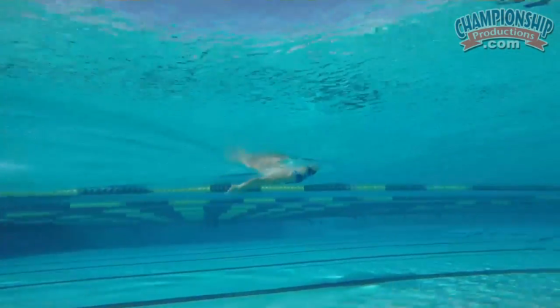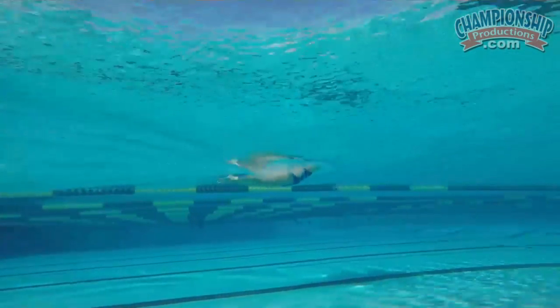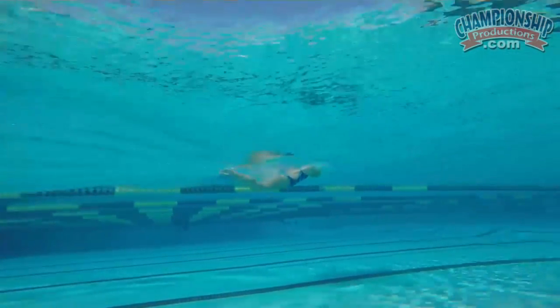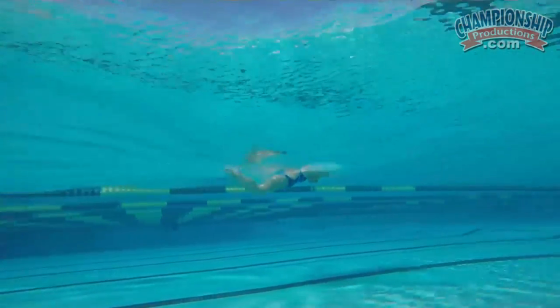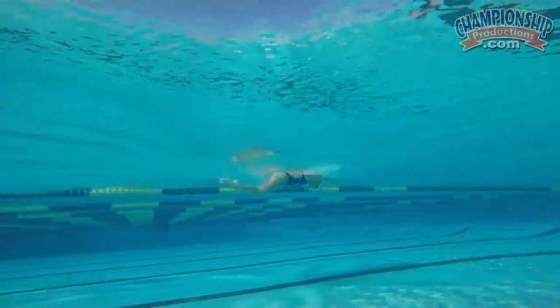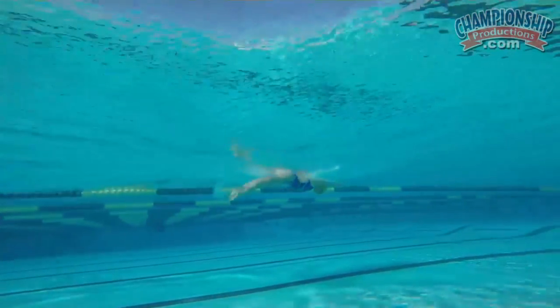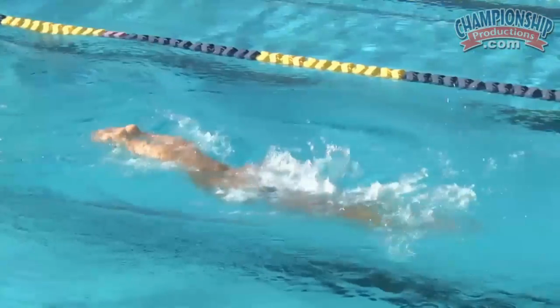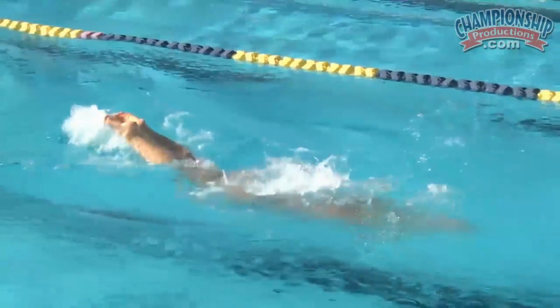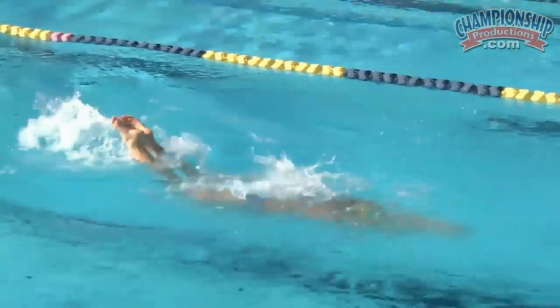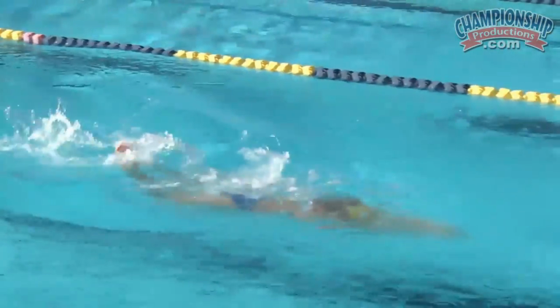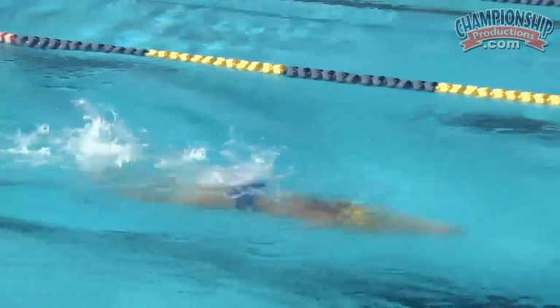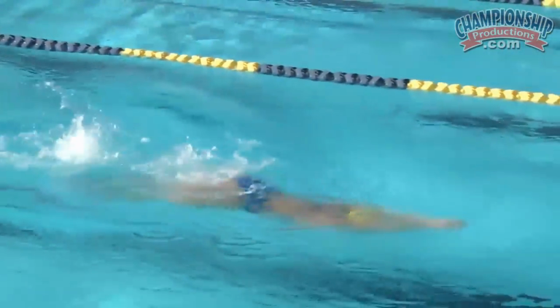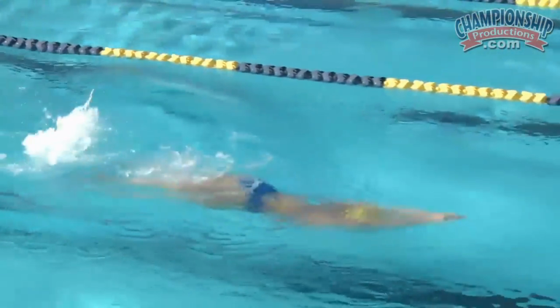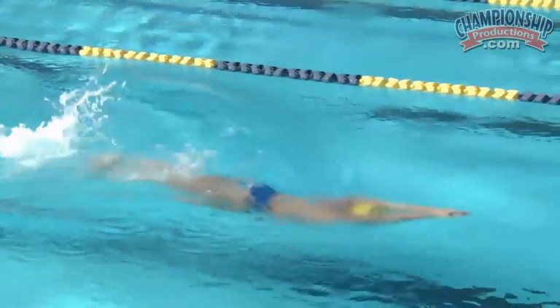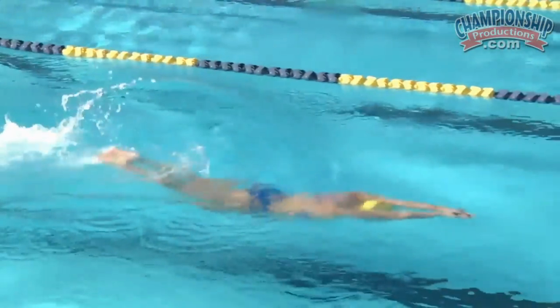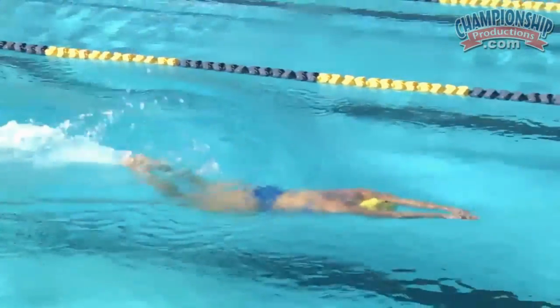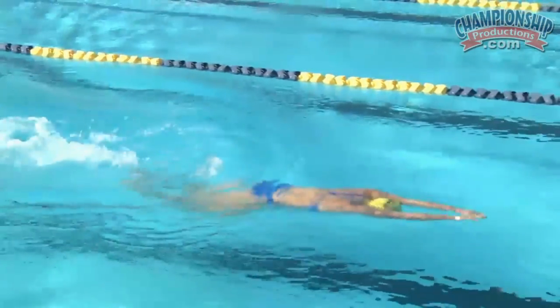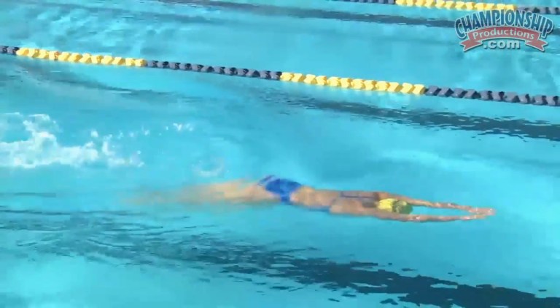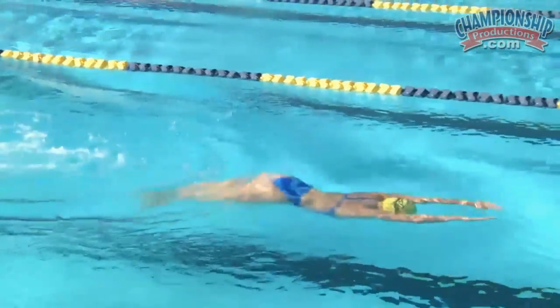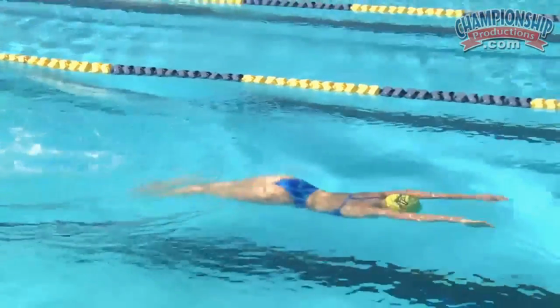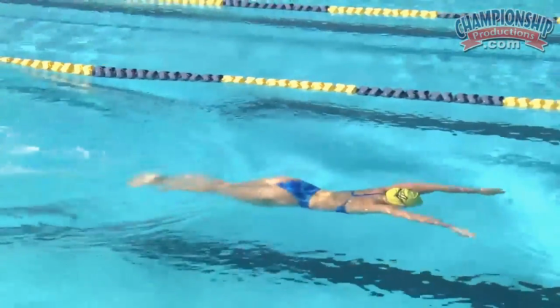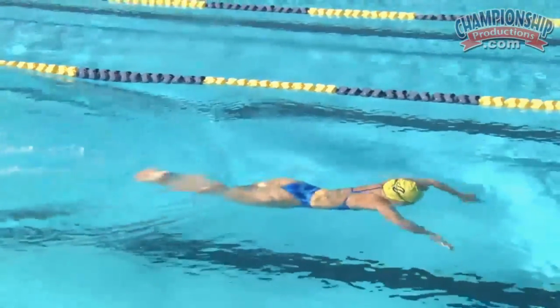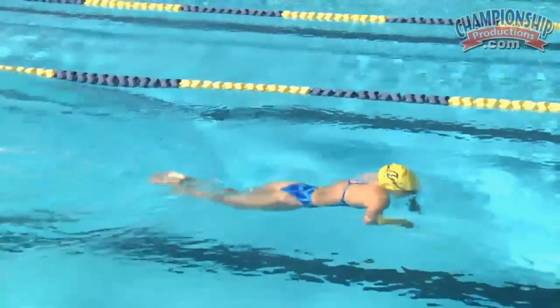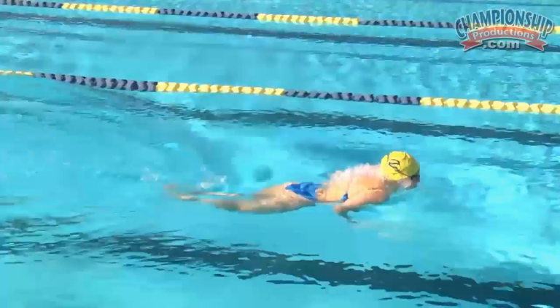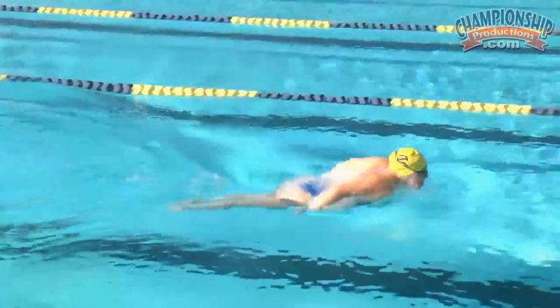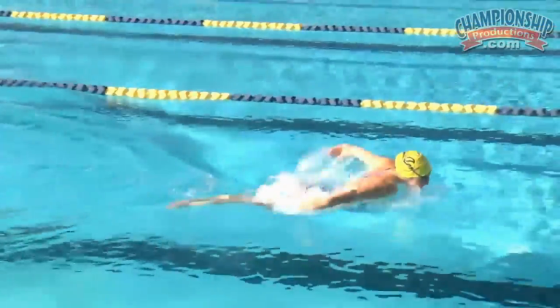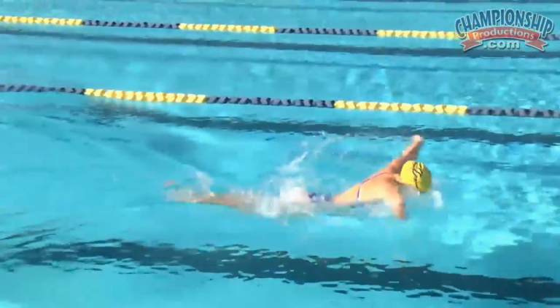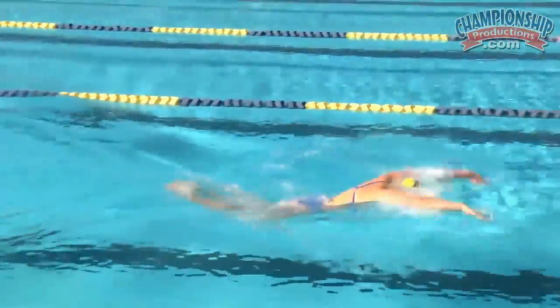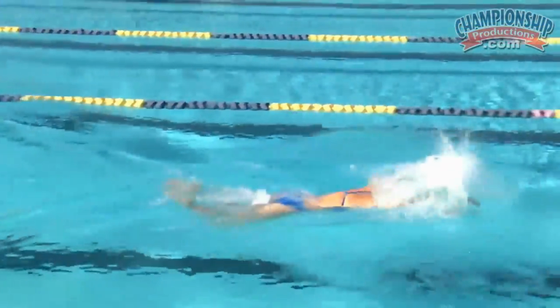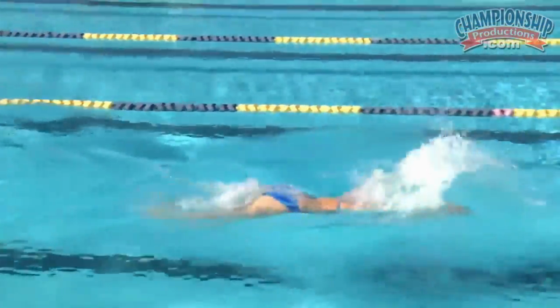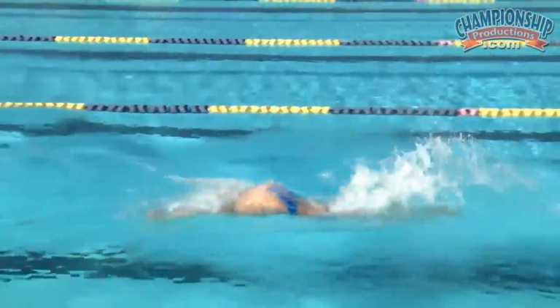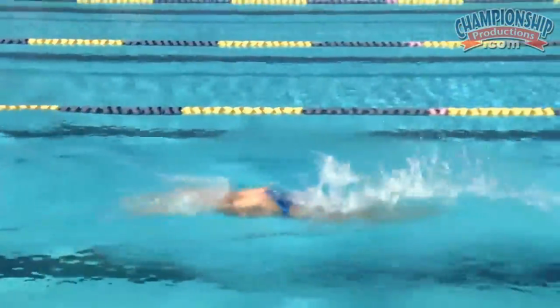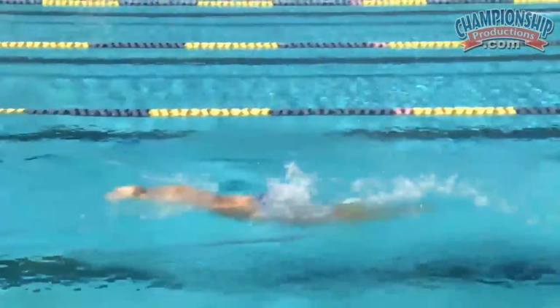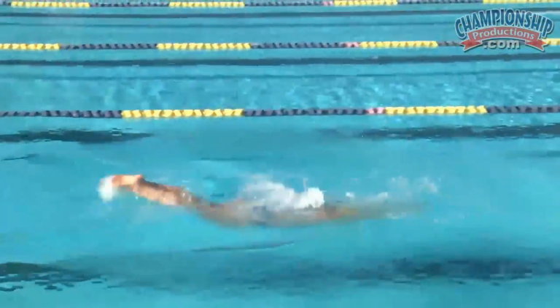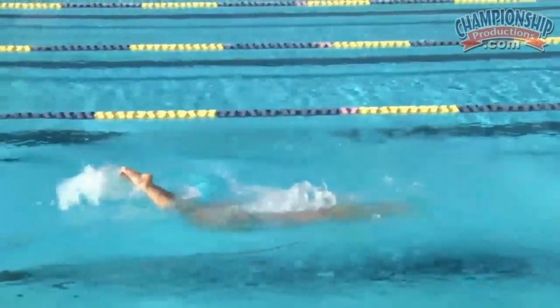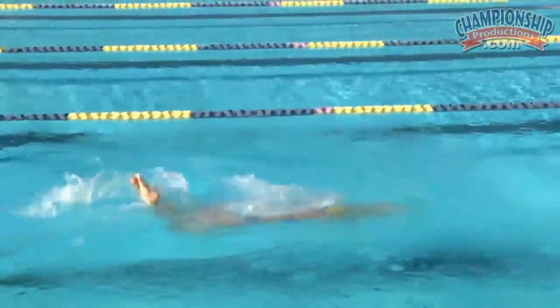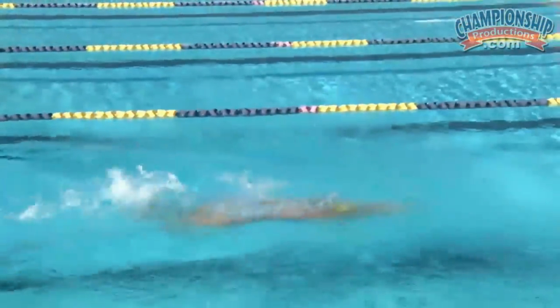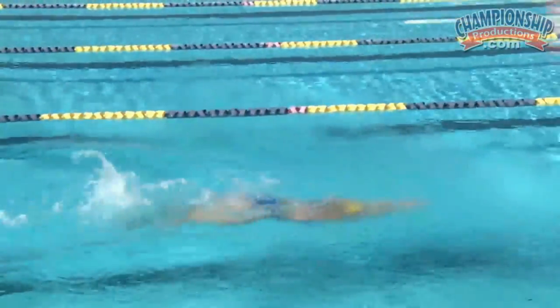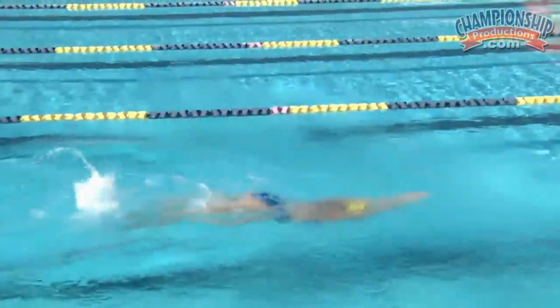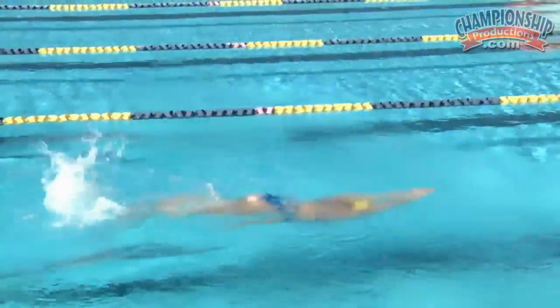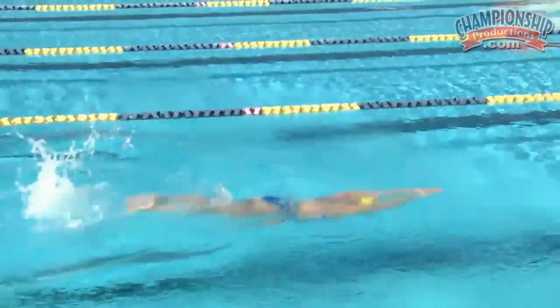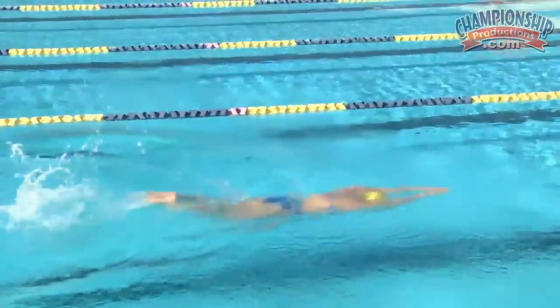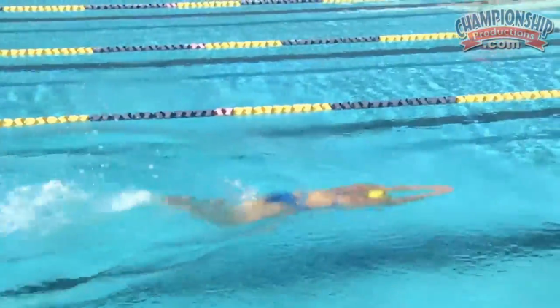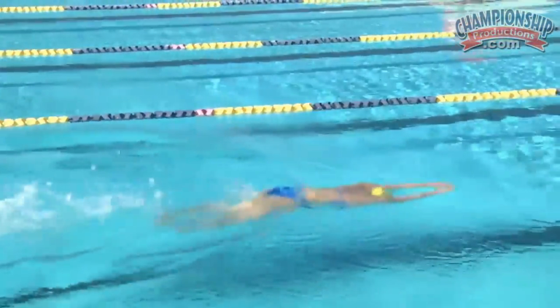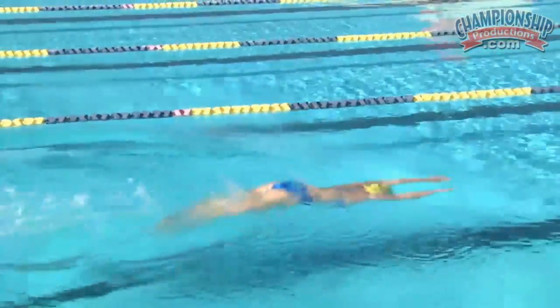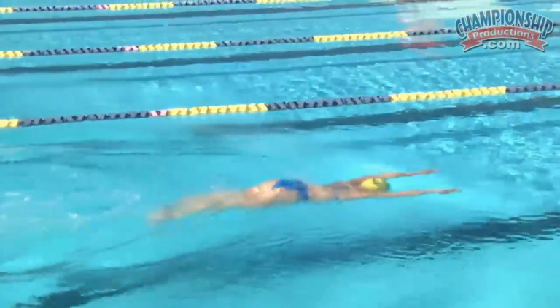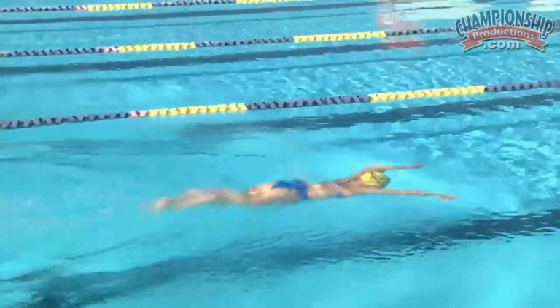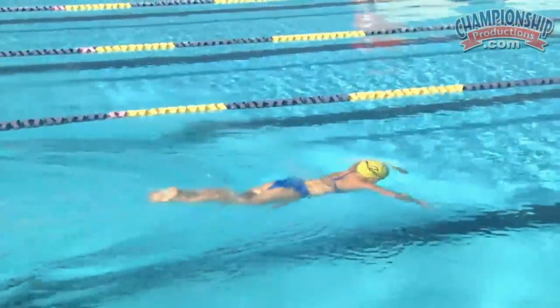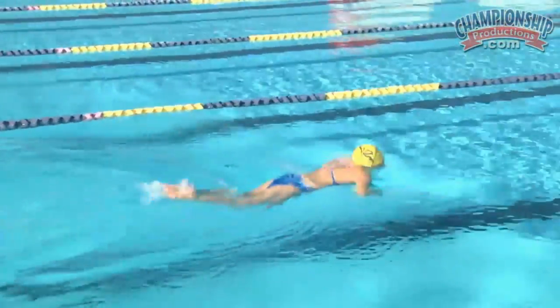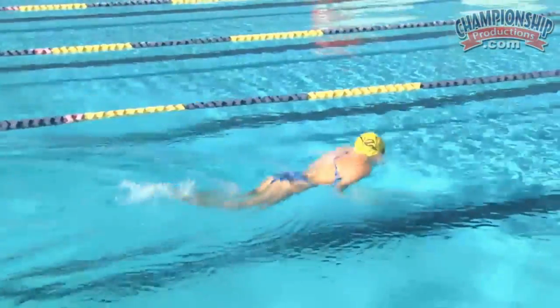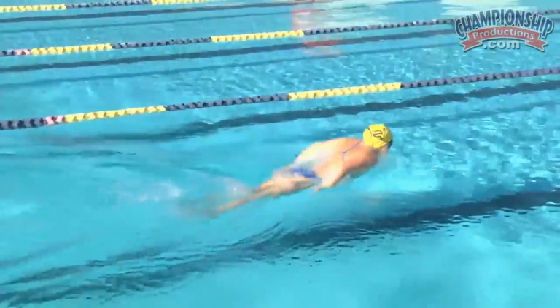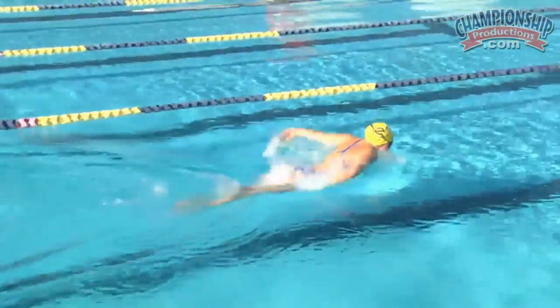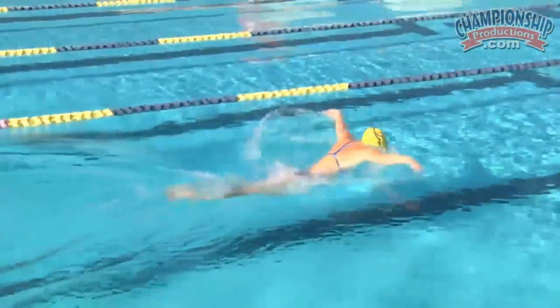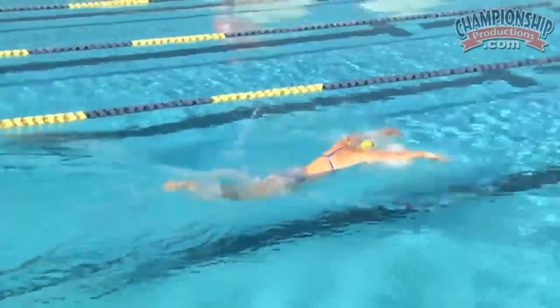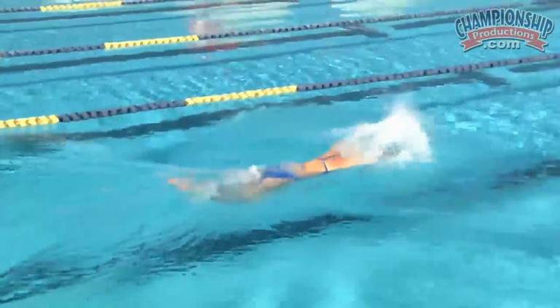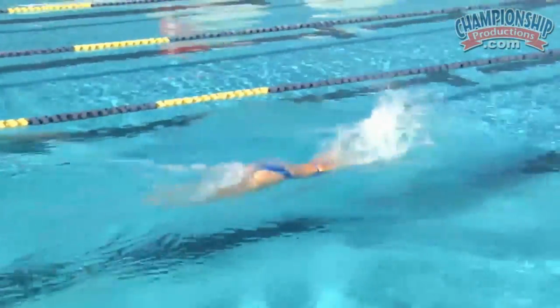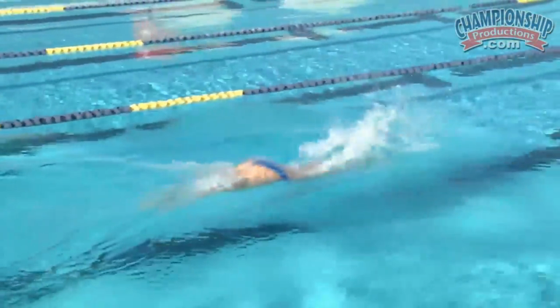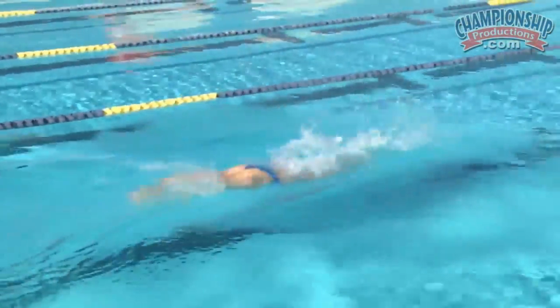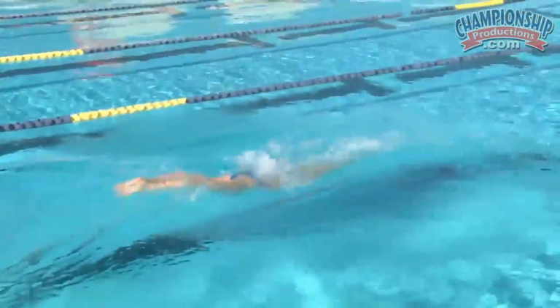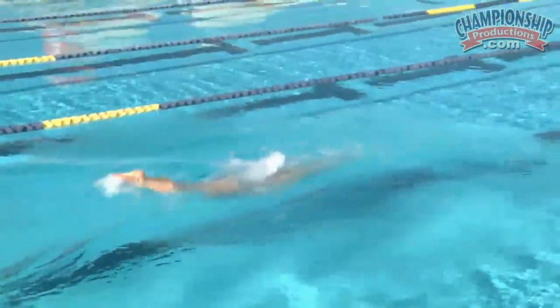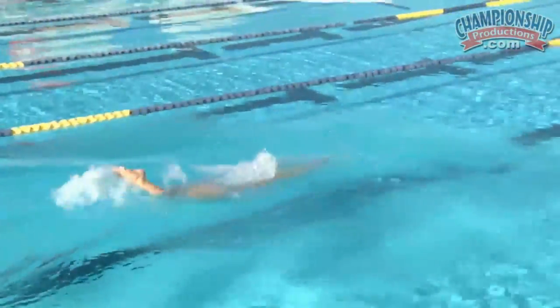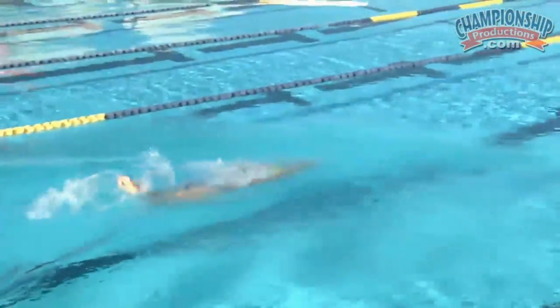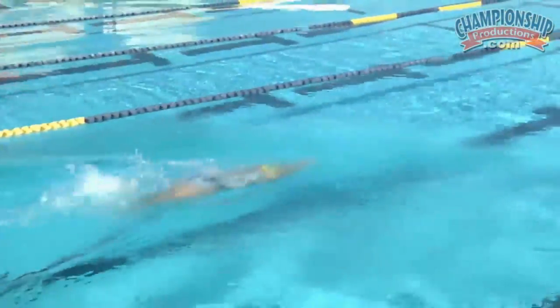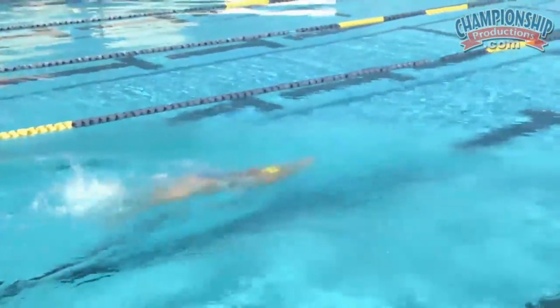Here's Kelly again — one pull, four kicks. Really nice job: setting the catch, driving forward, getting the breath, but keeping the stroke long.